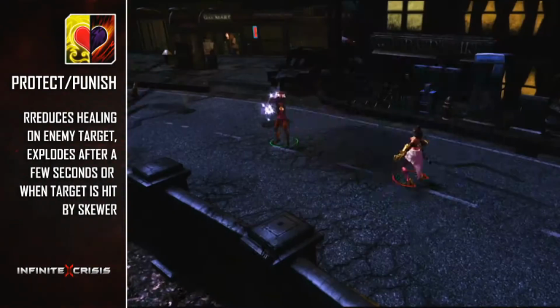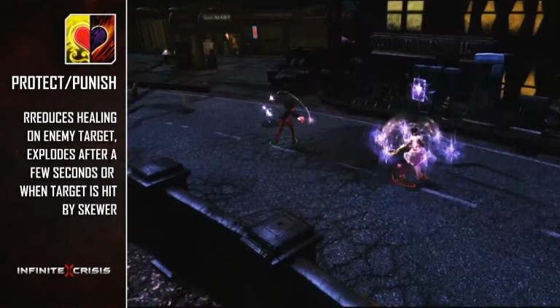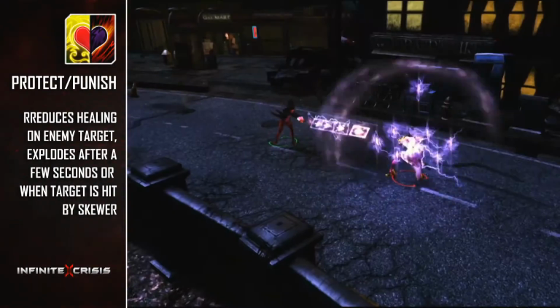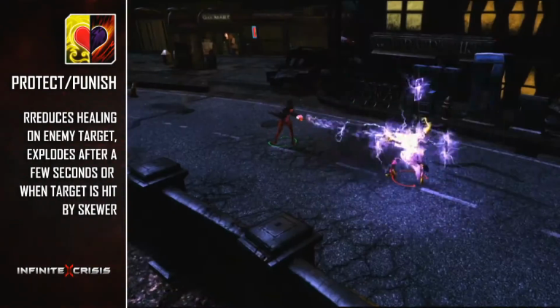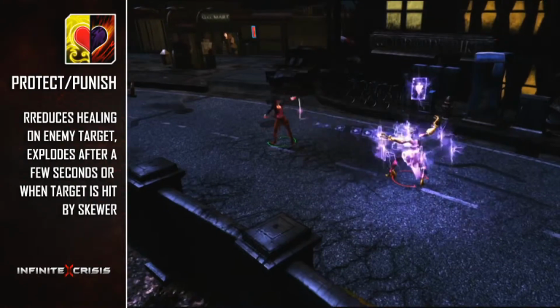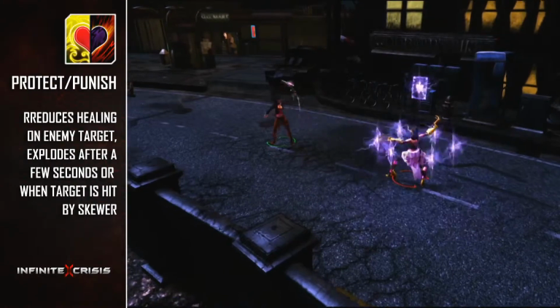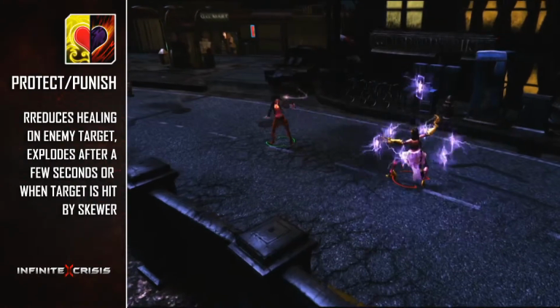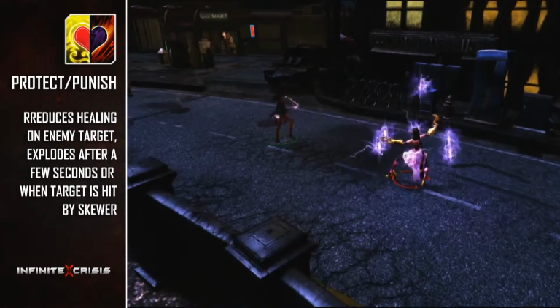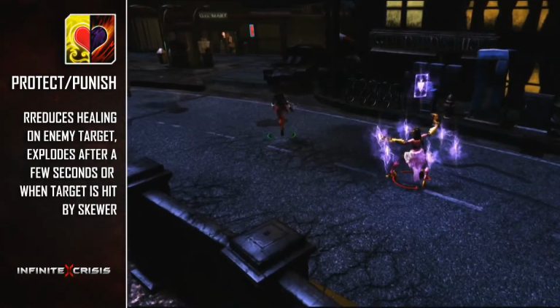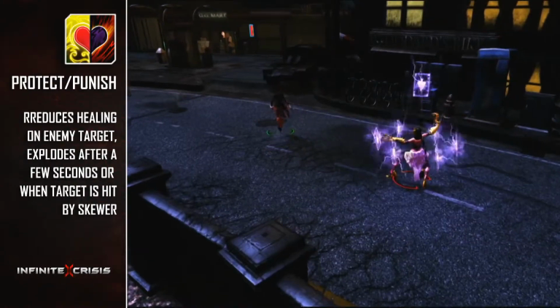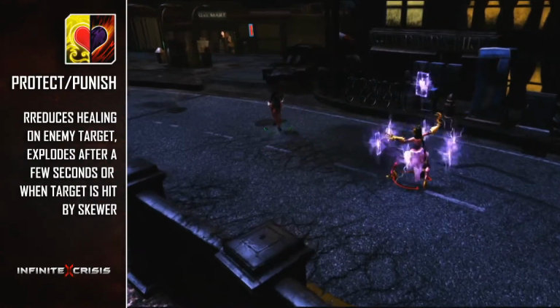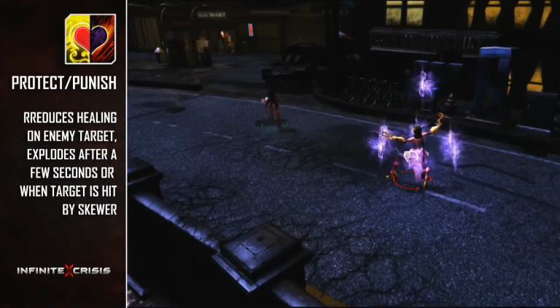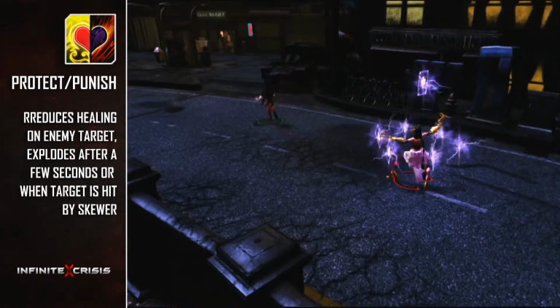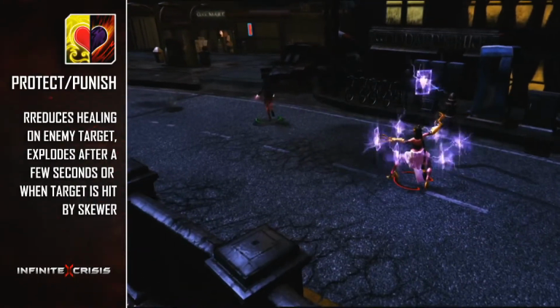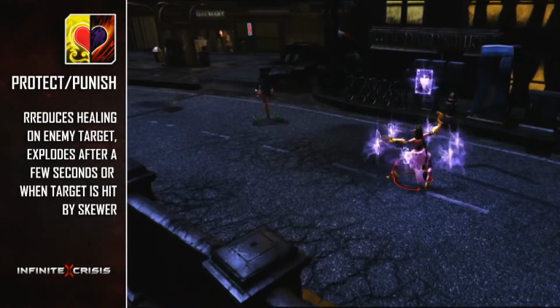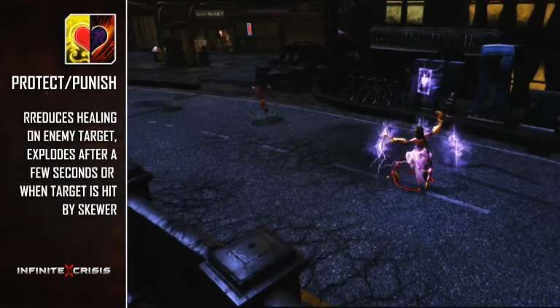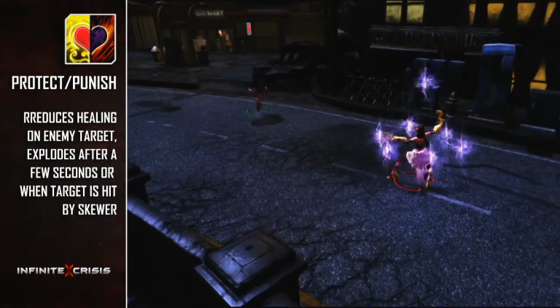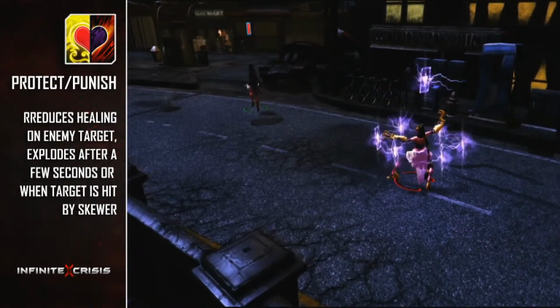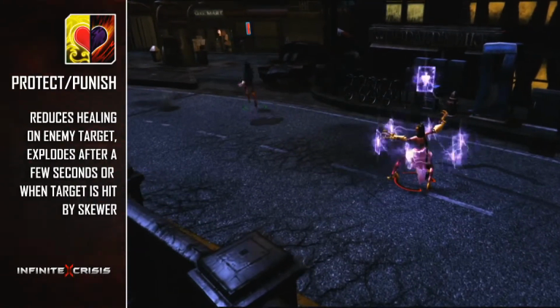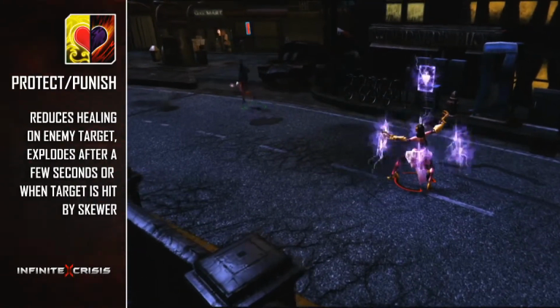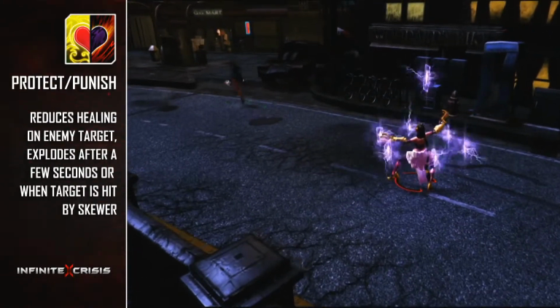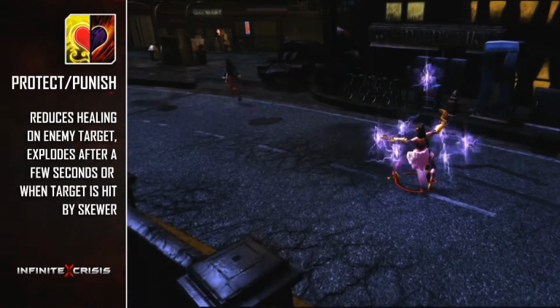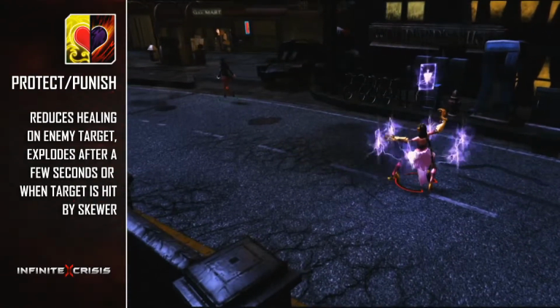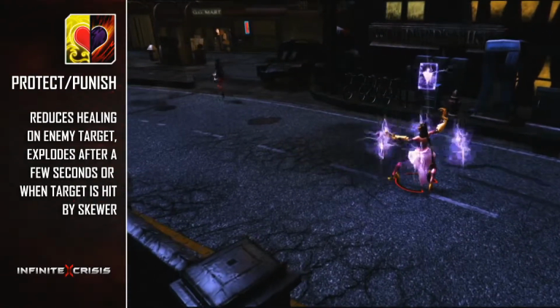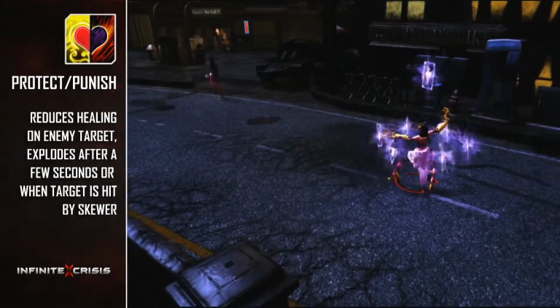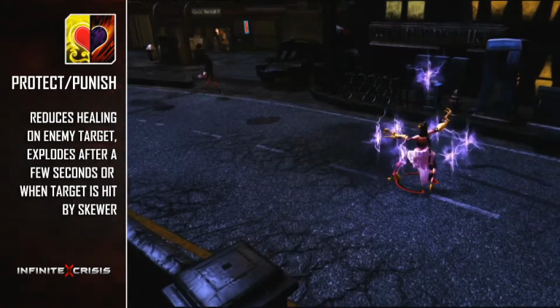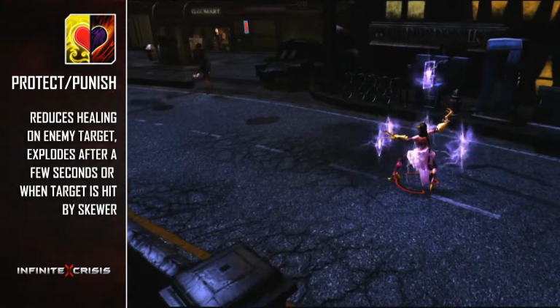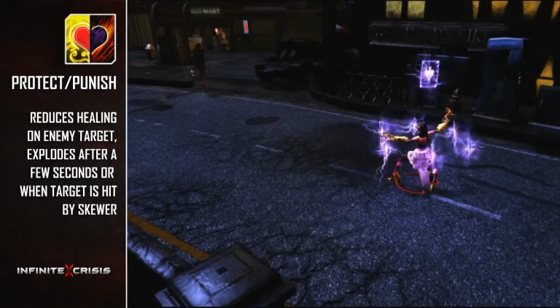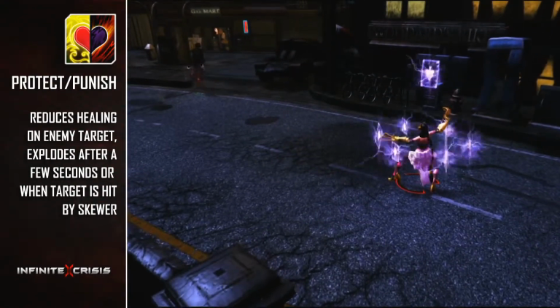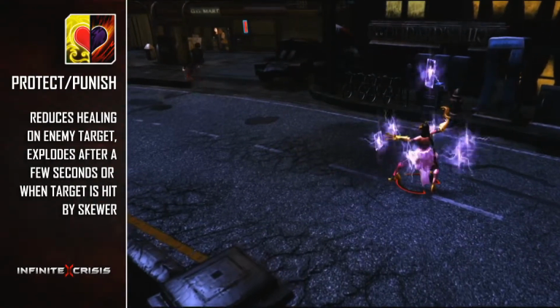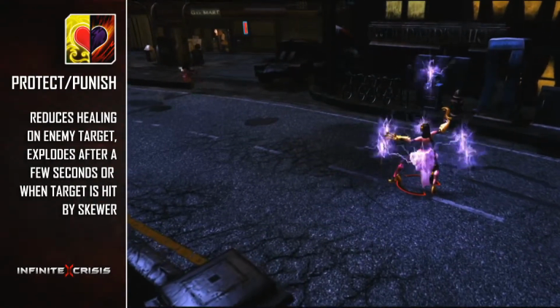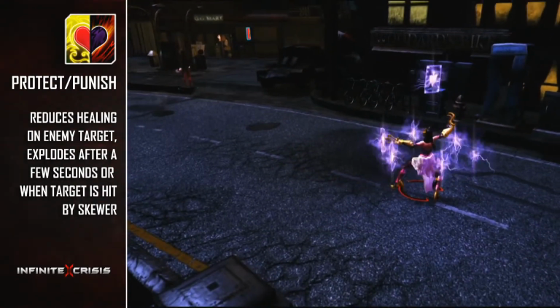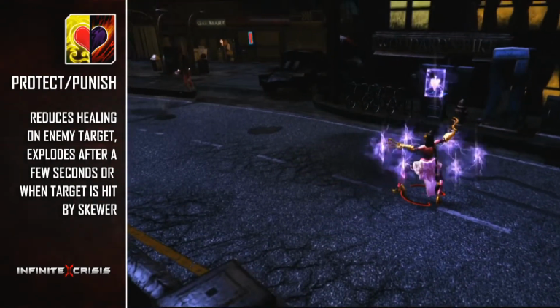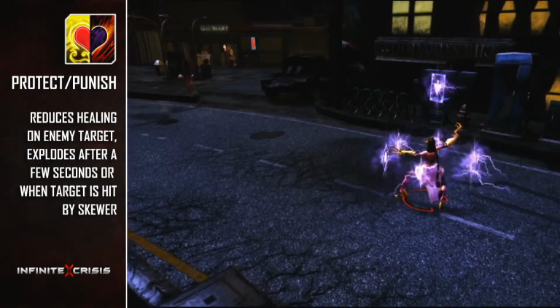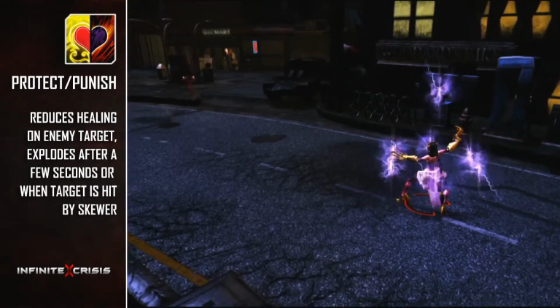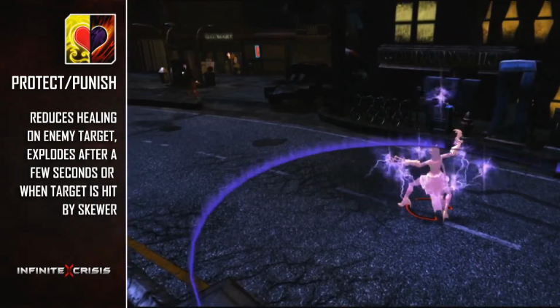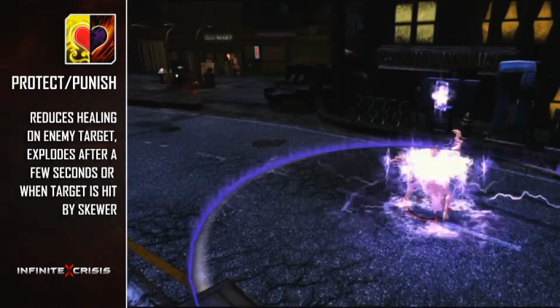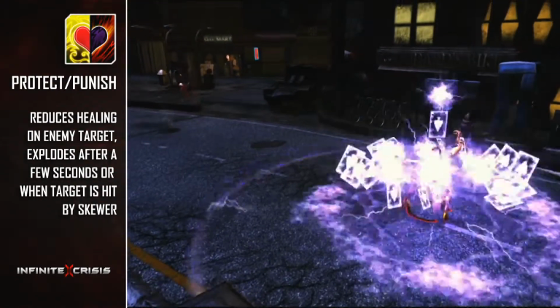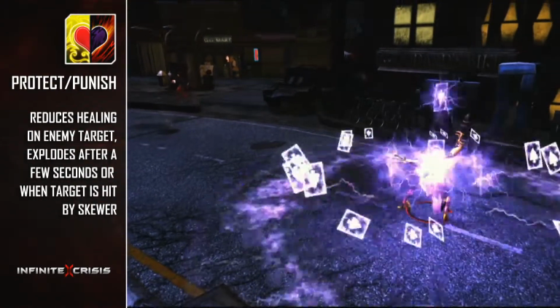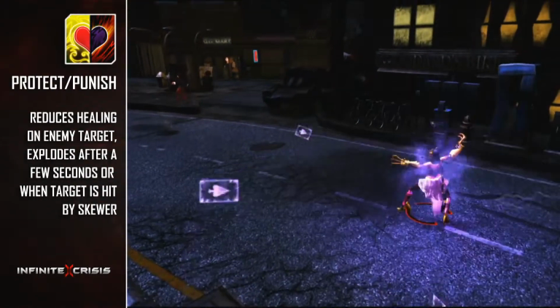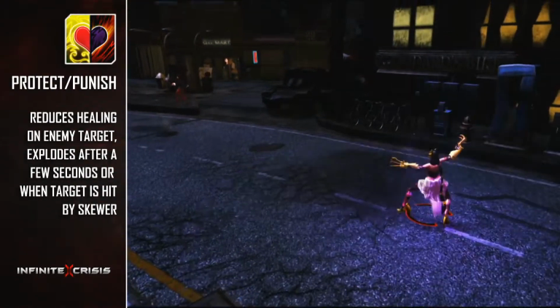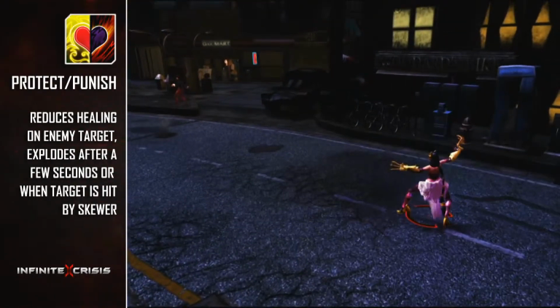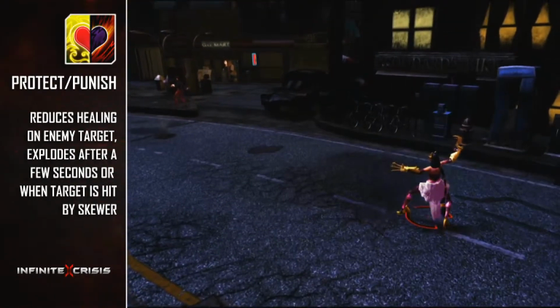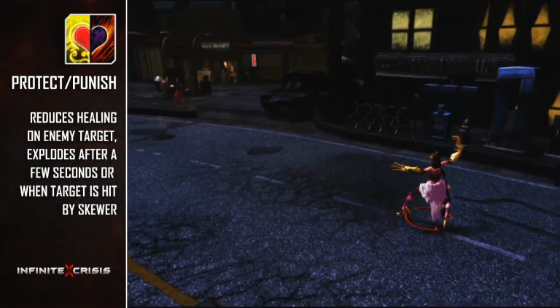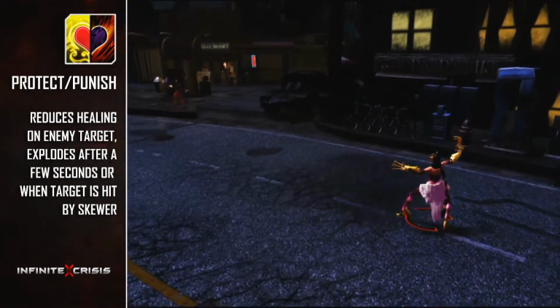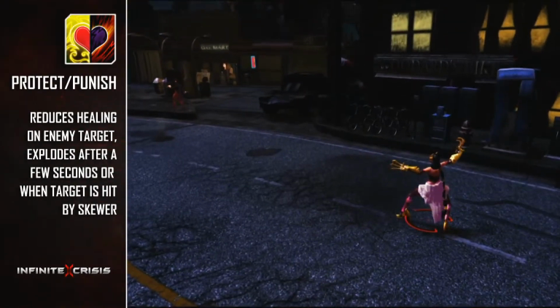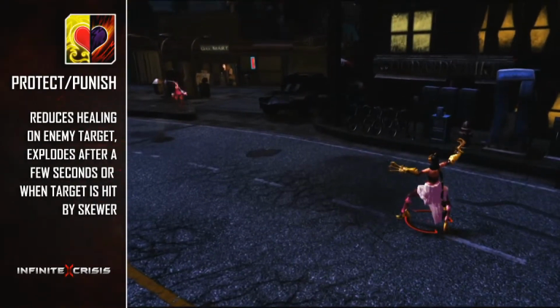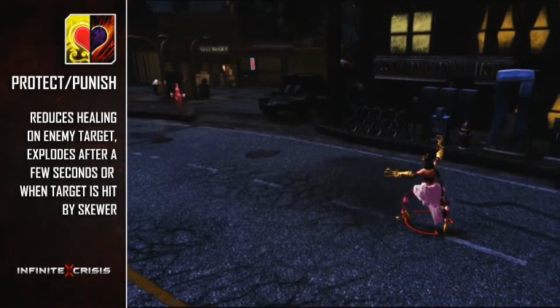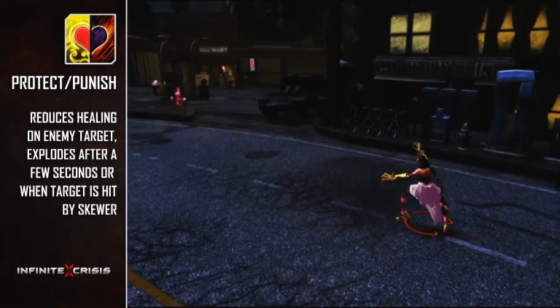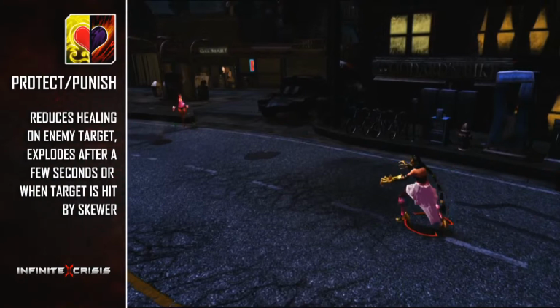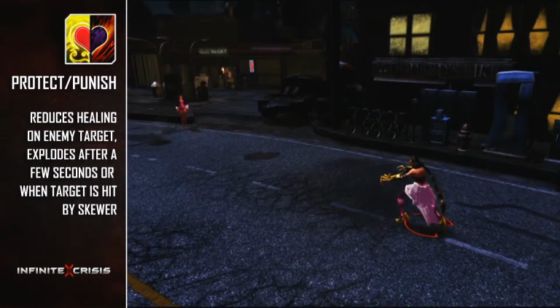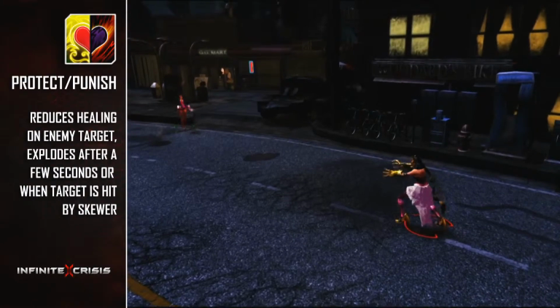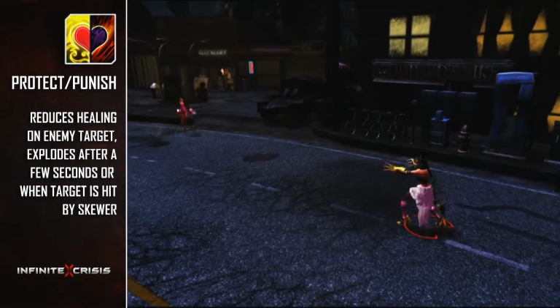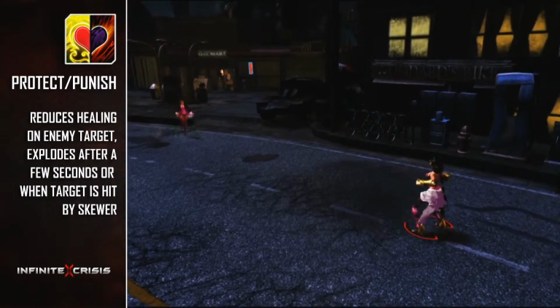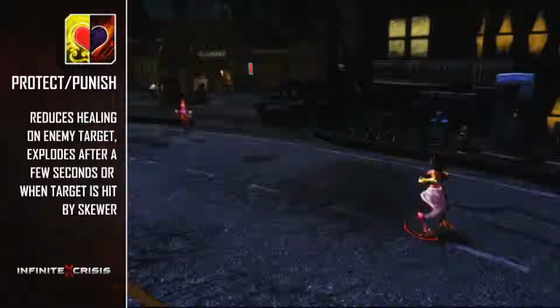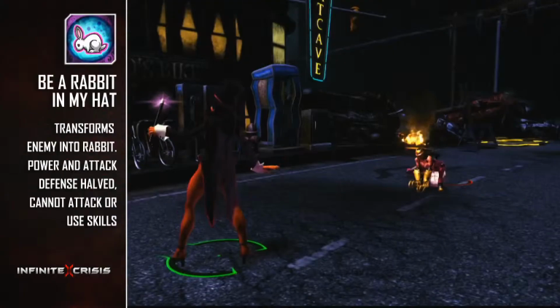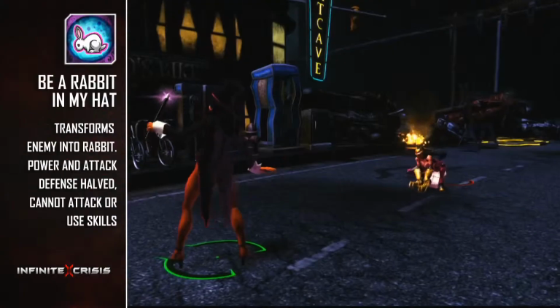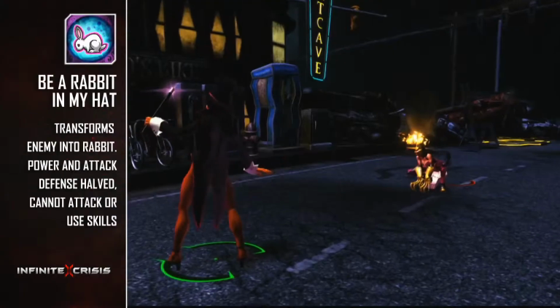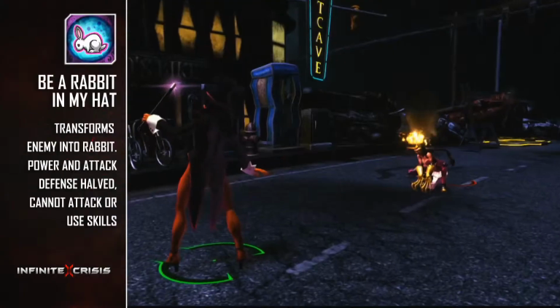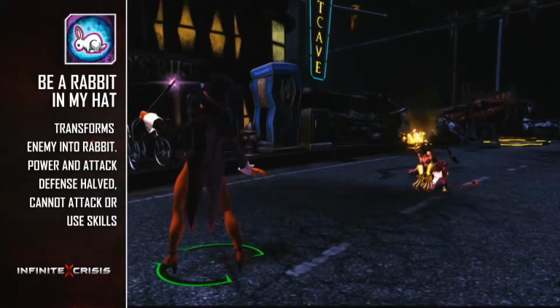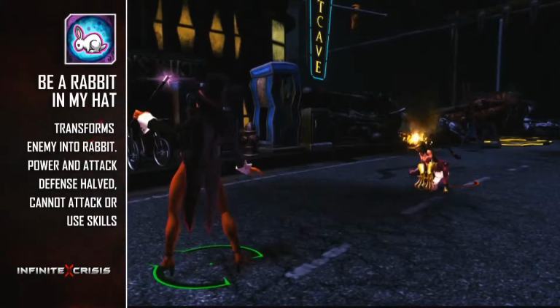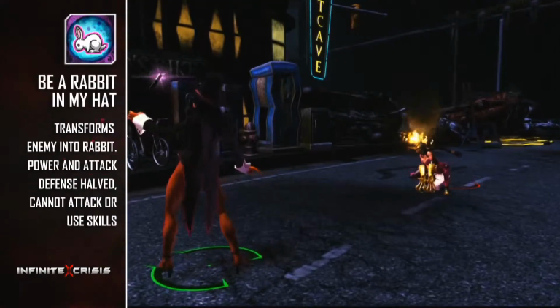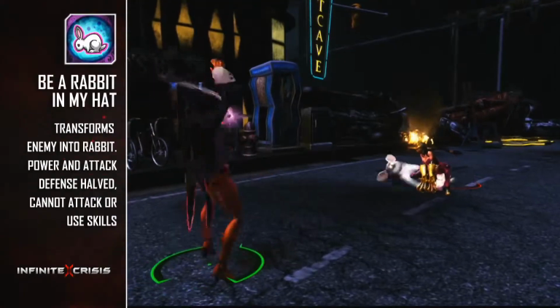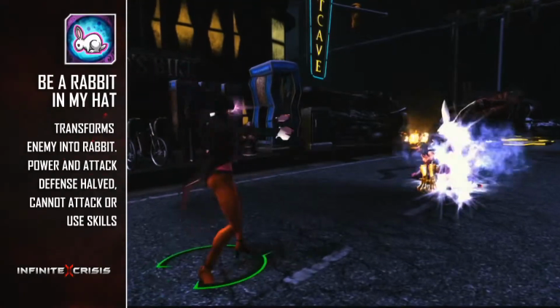The Punish side of the spell will reduce an enemy target's healing and then explode after 4 seconds to deal AoE power damage.